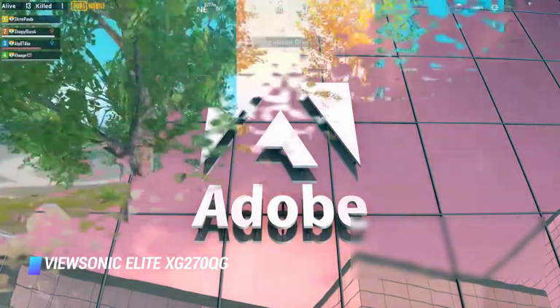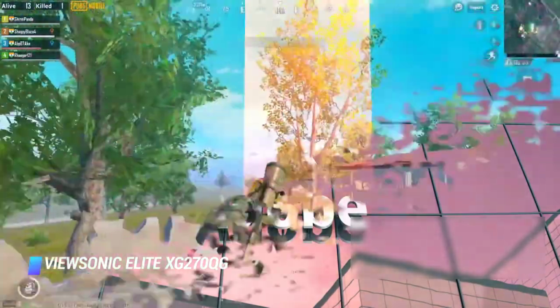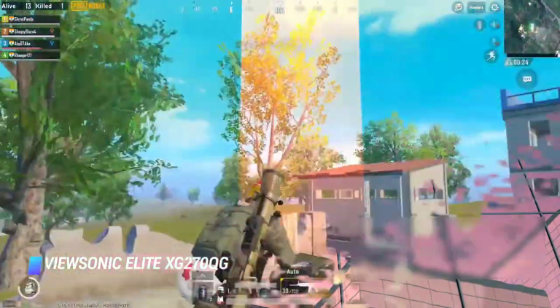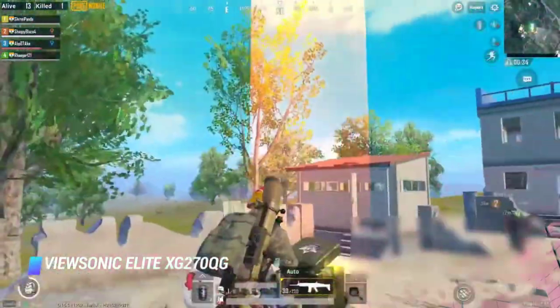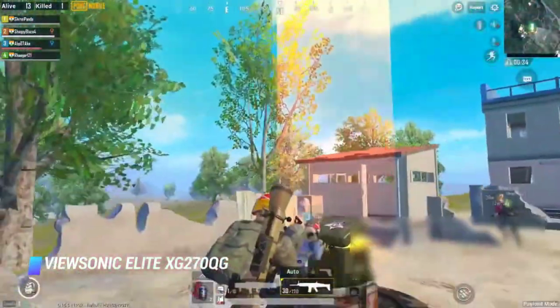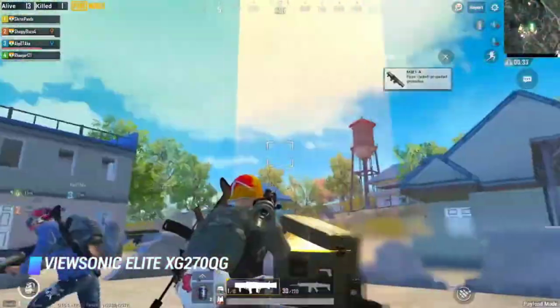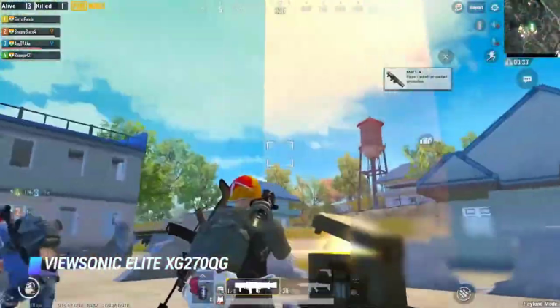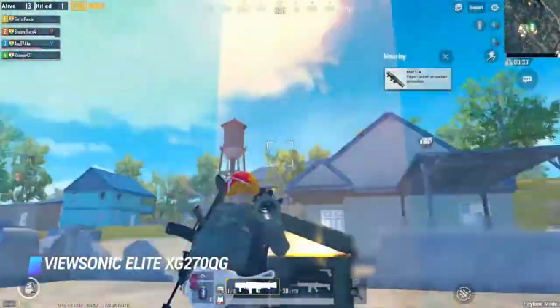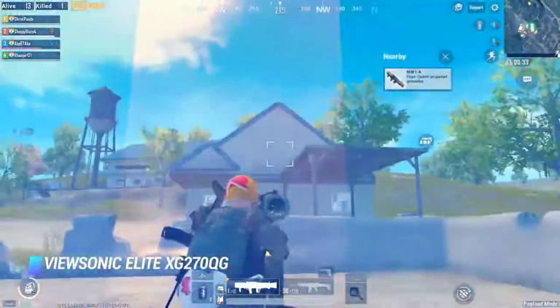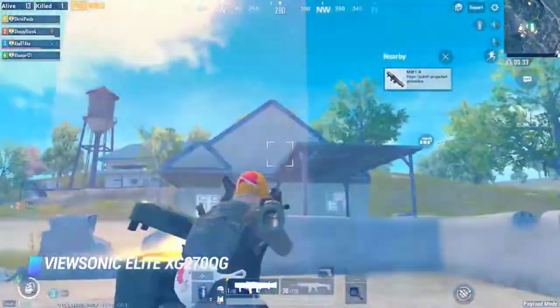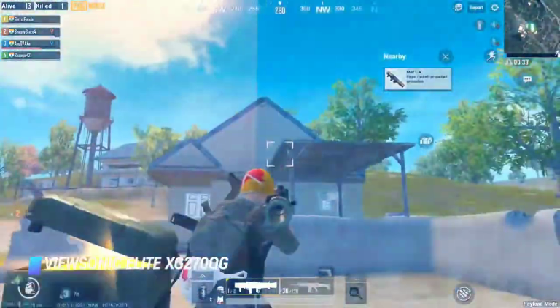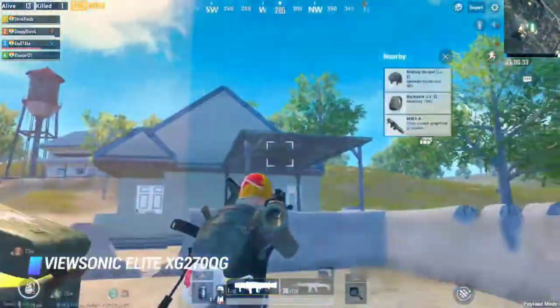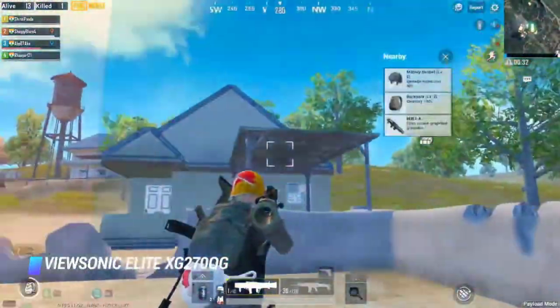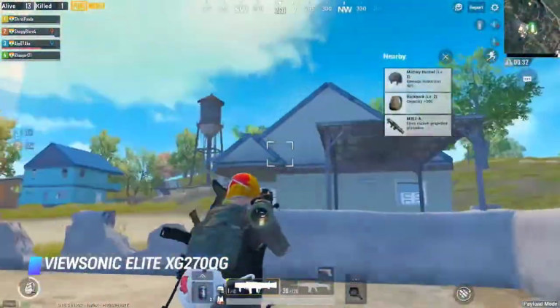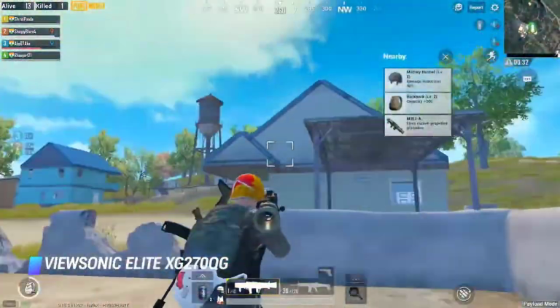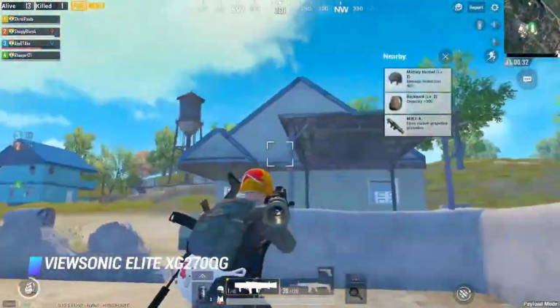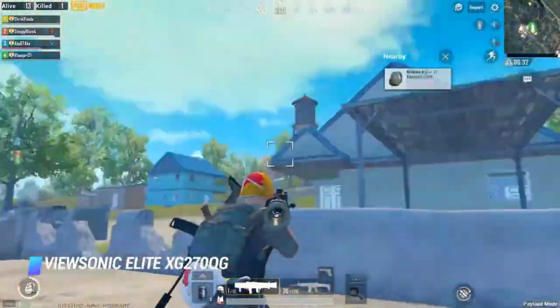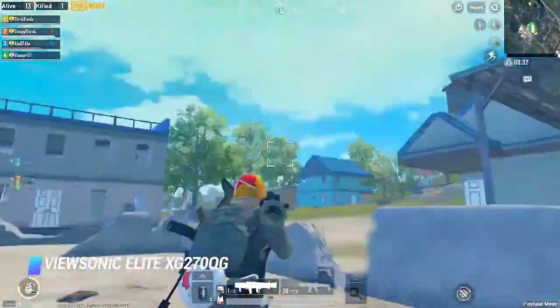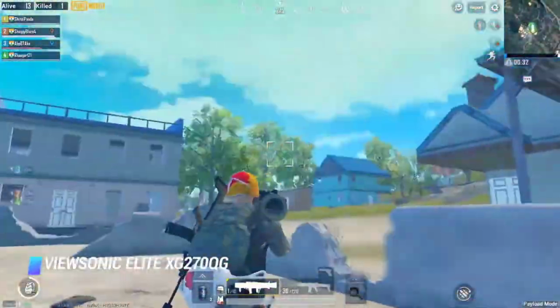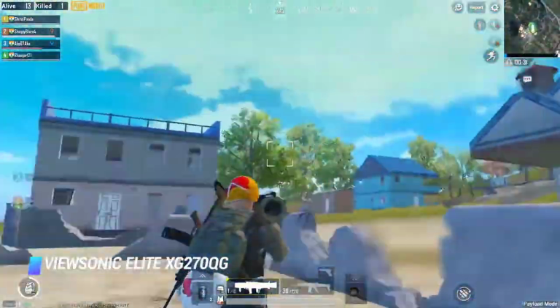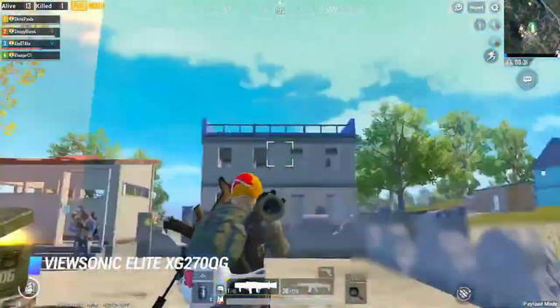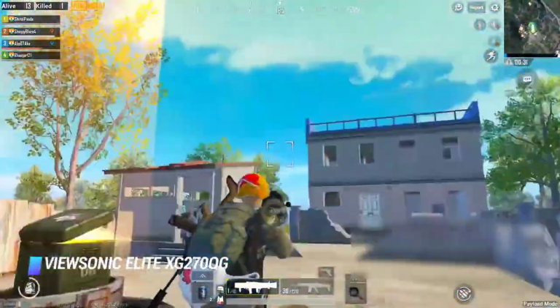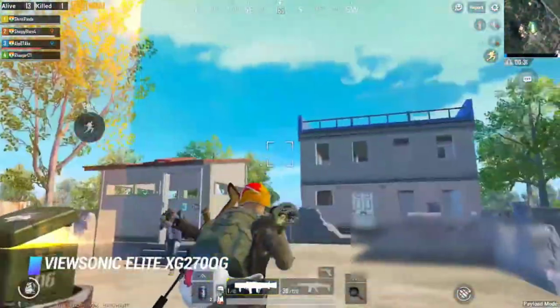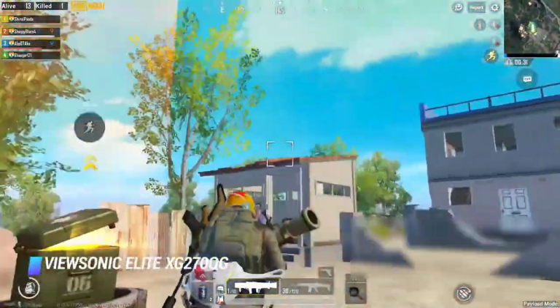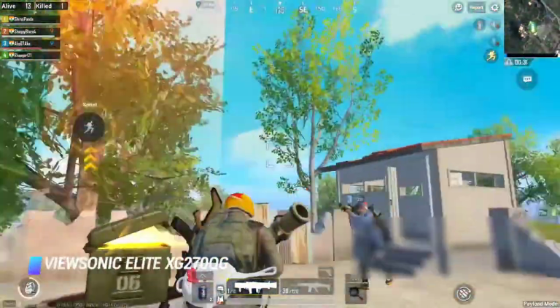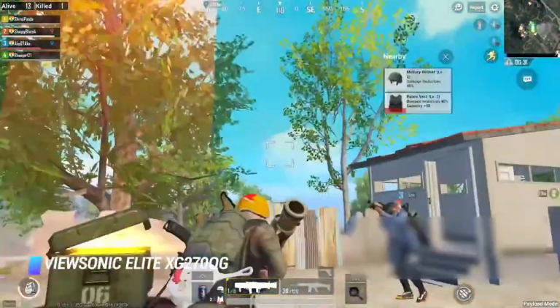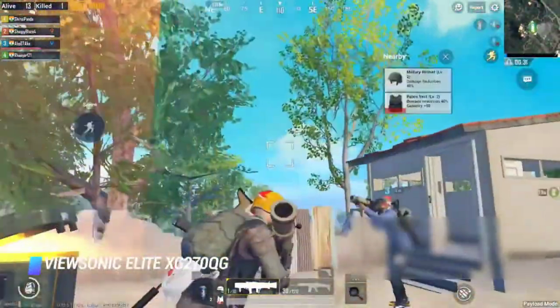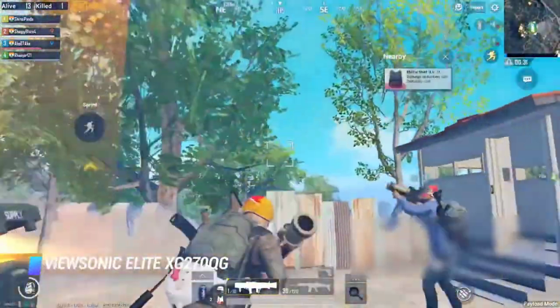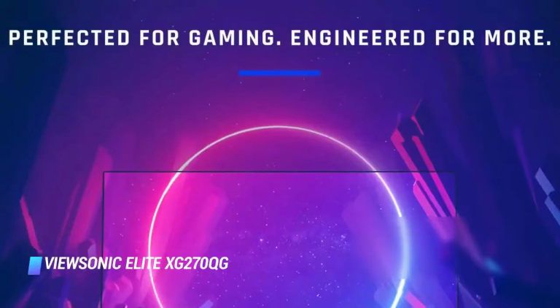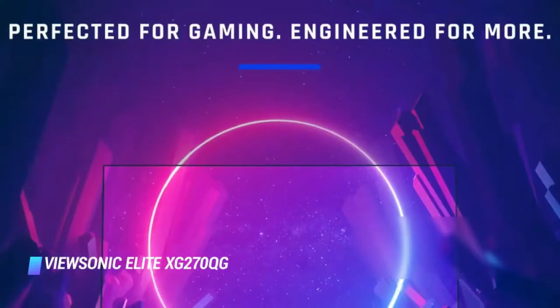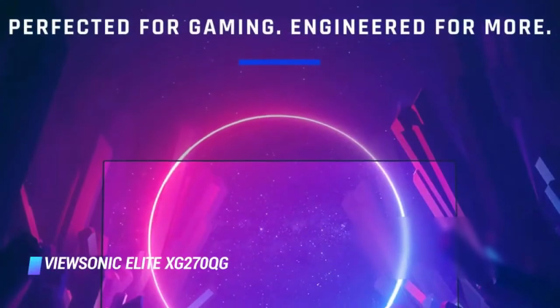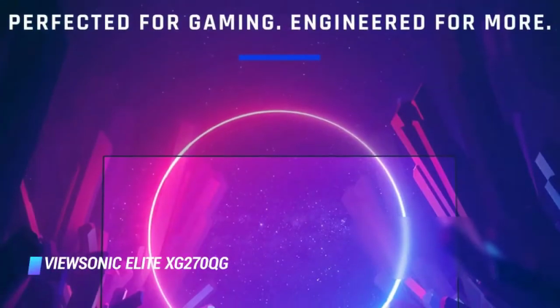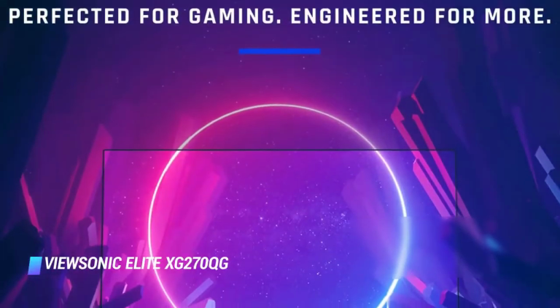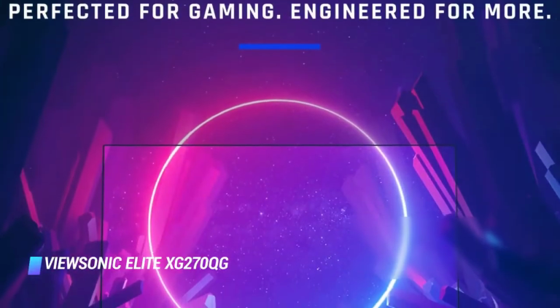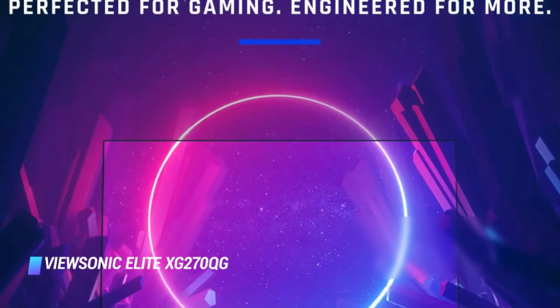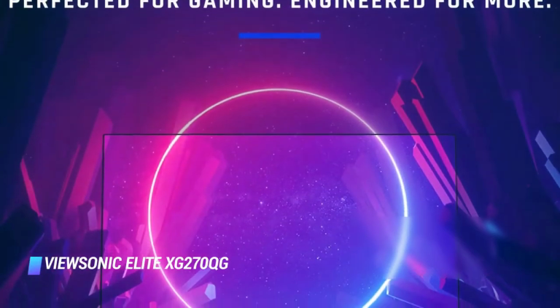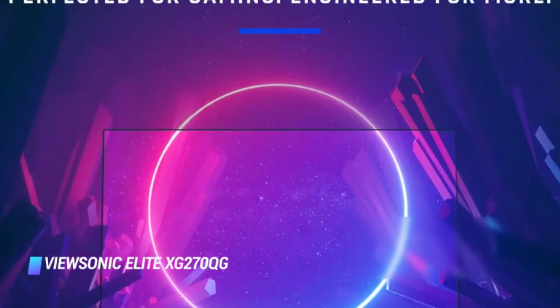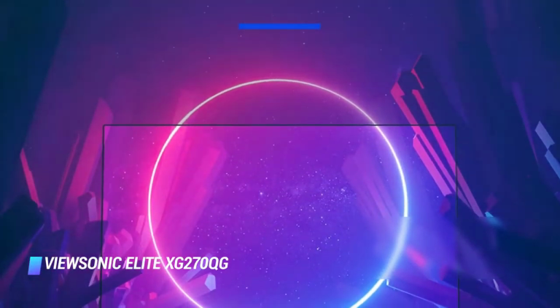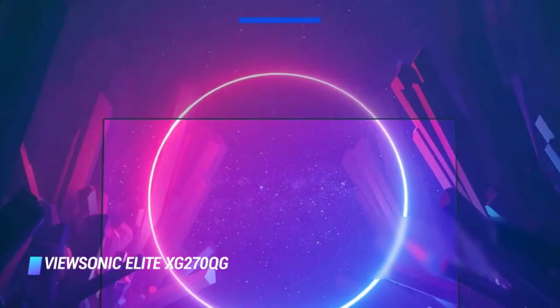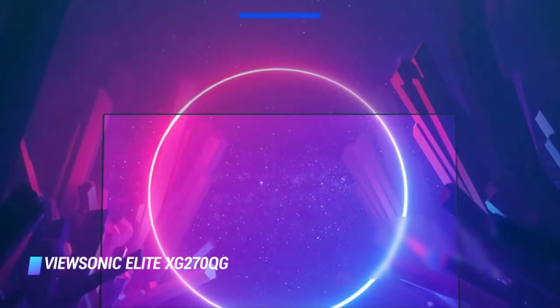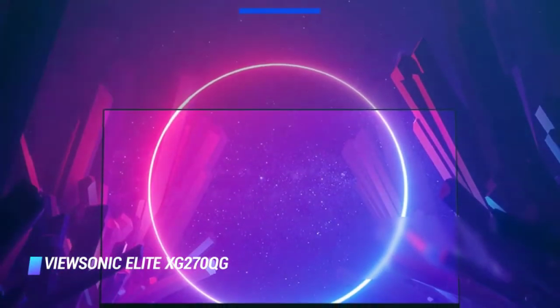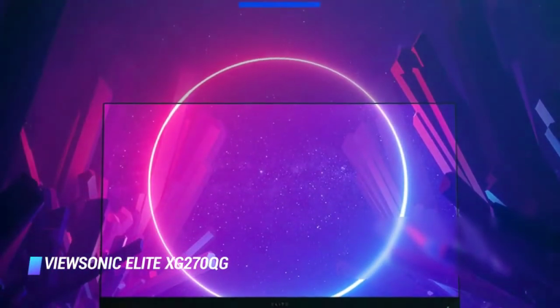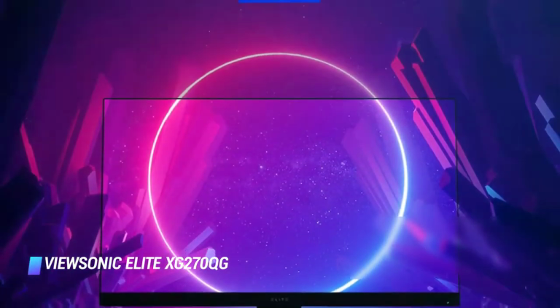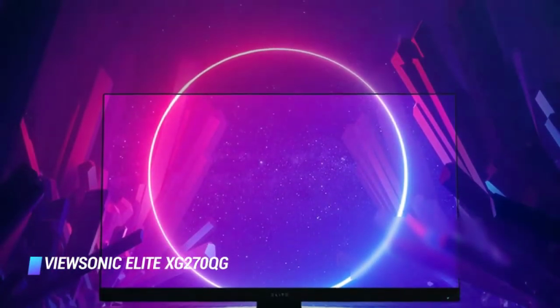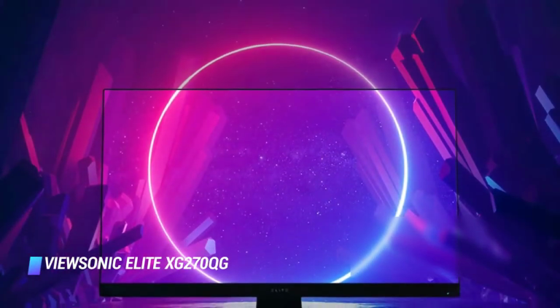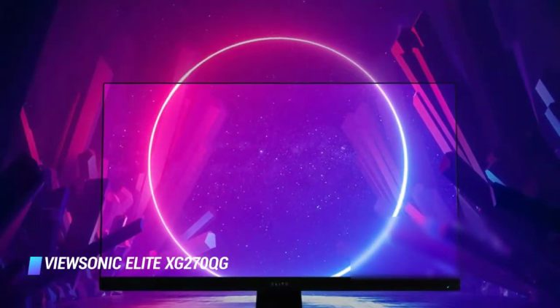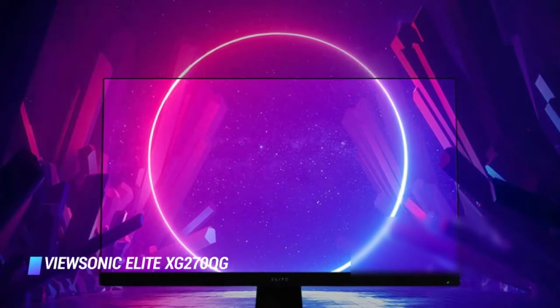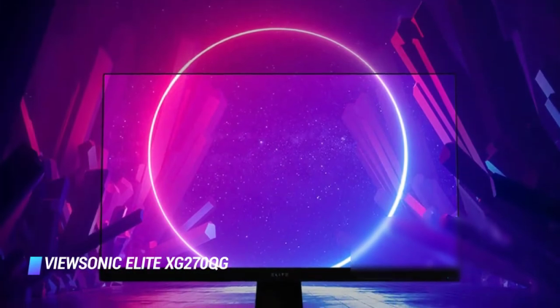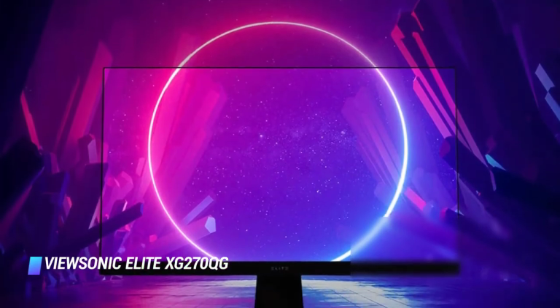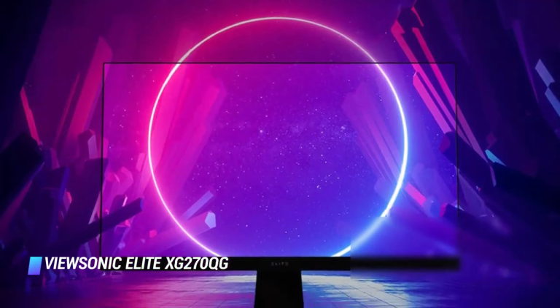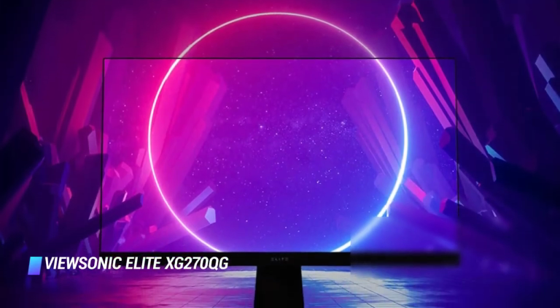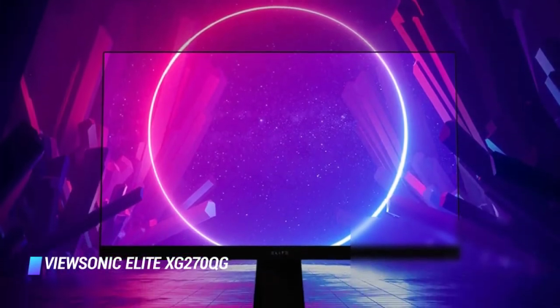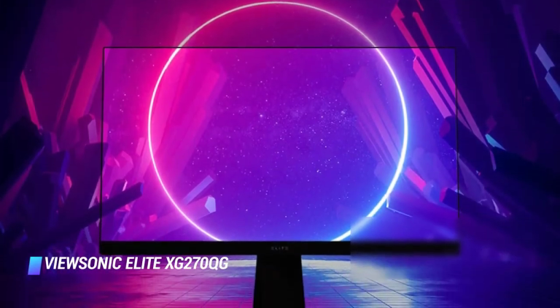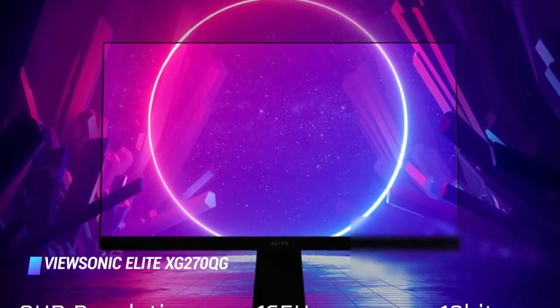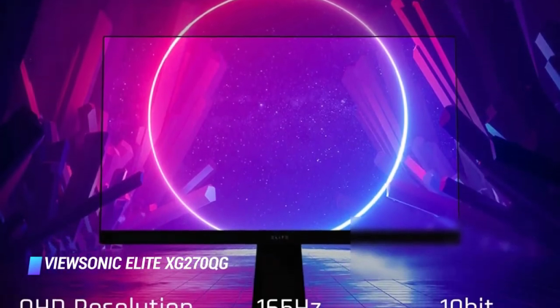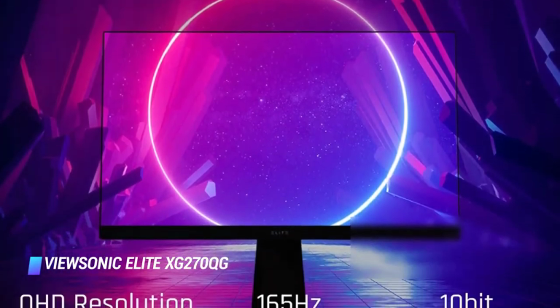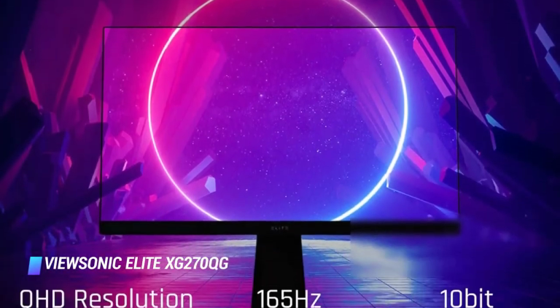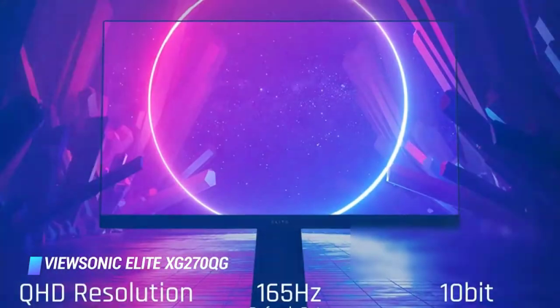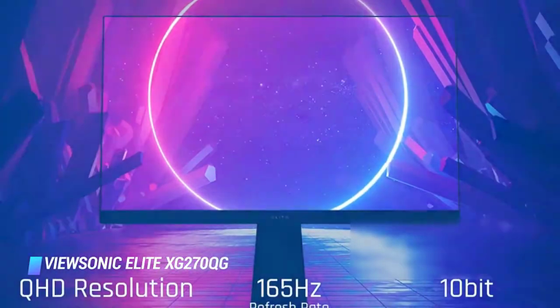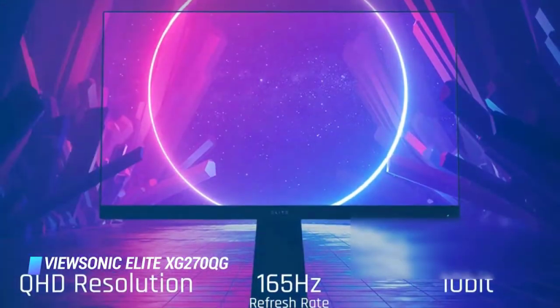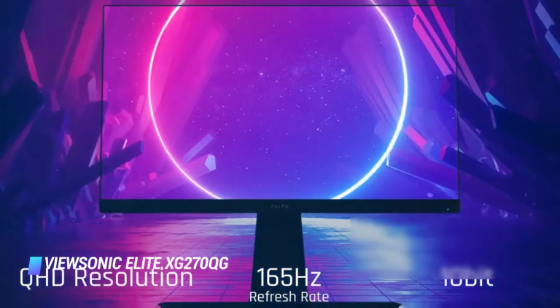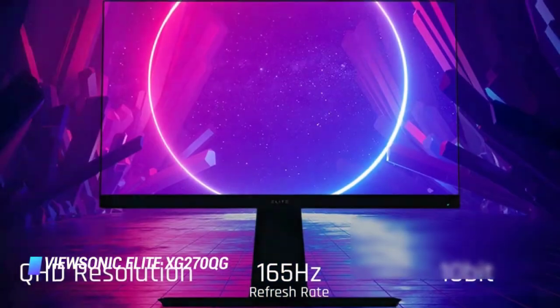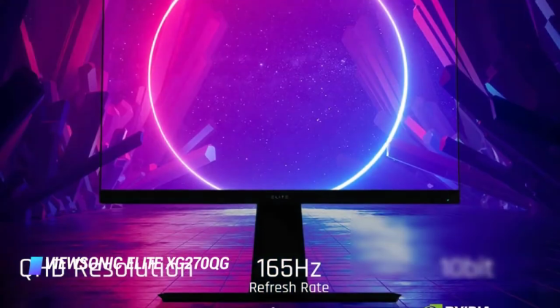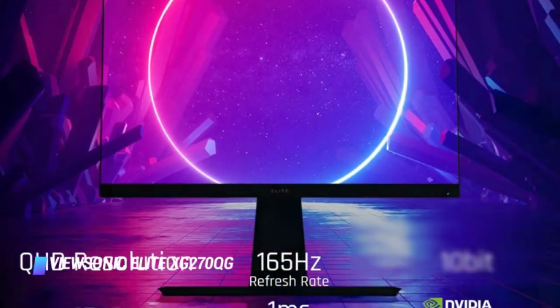Overall, it's a monitor with excellent gaming performance, making it the best gaming monitor with native G-Sync on the list.